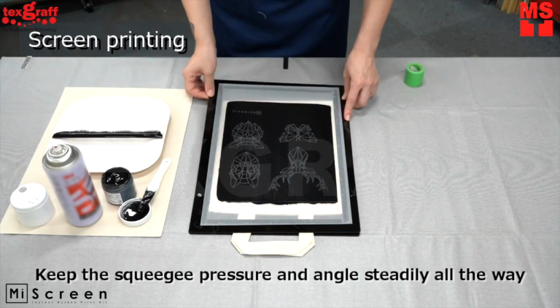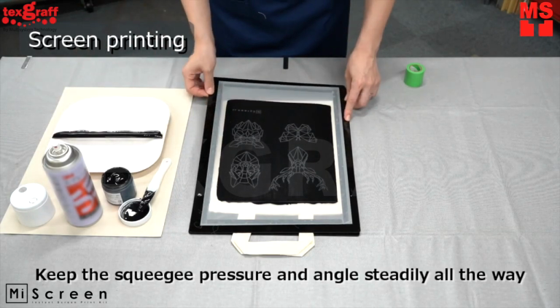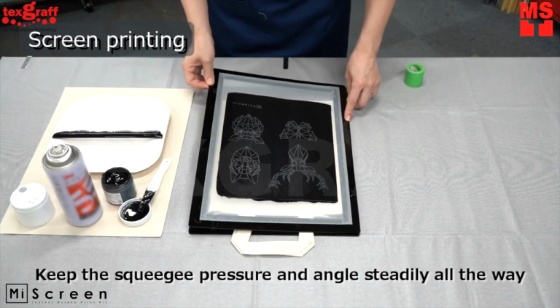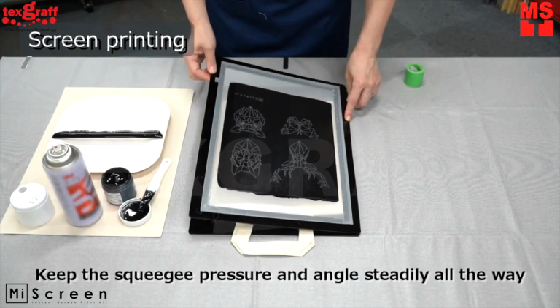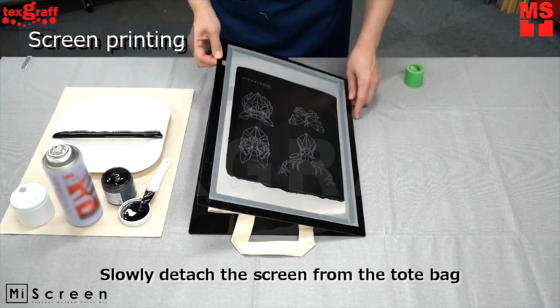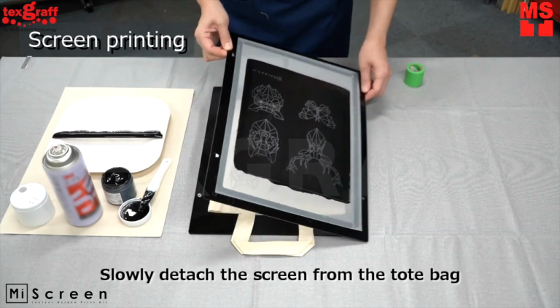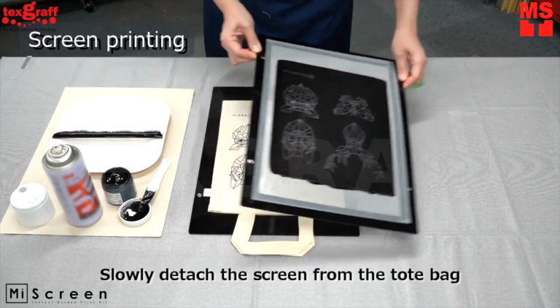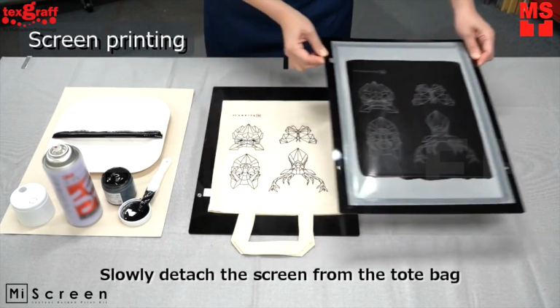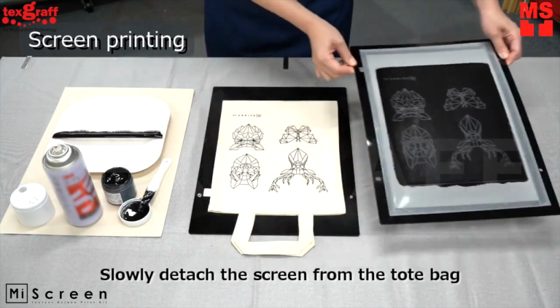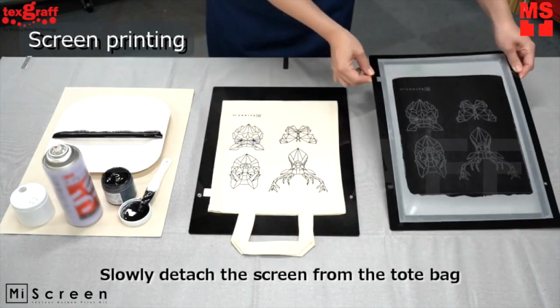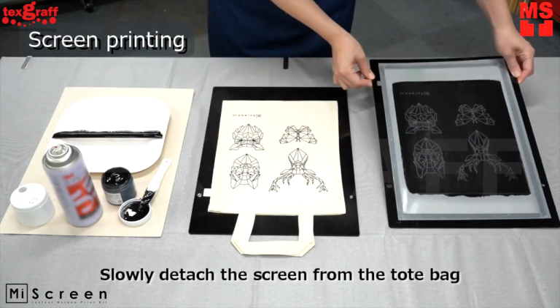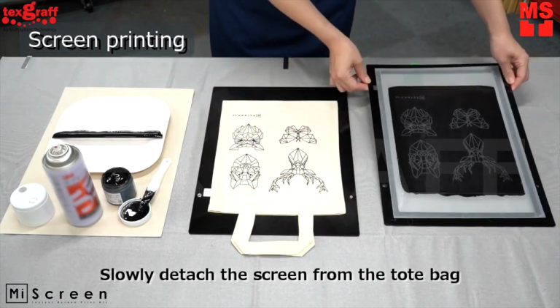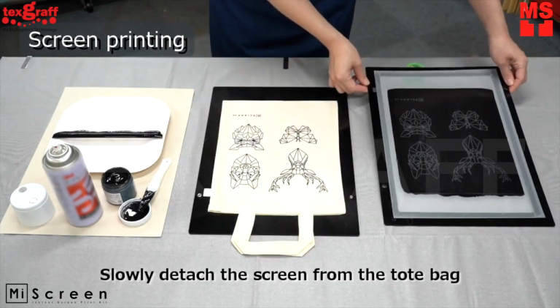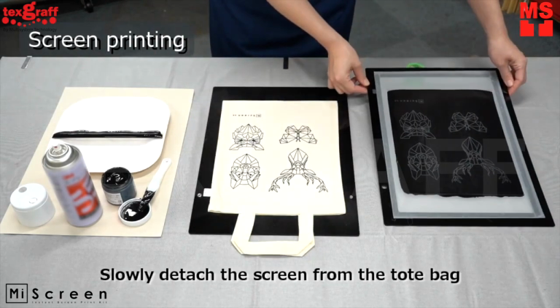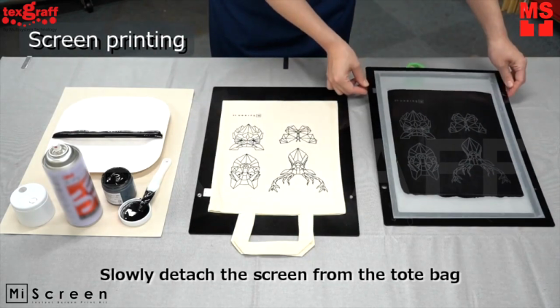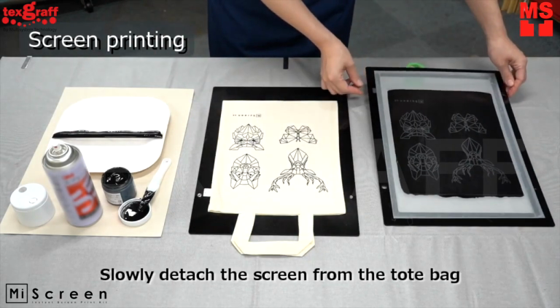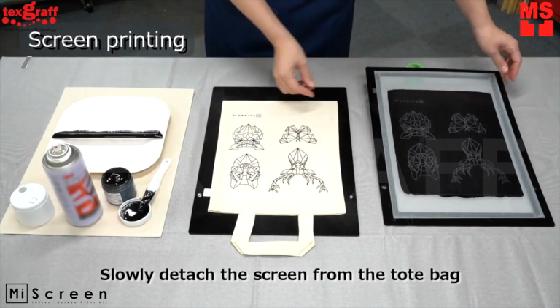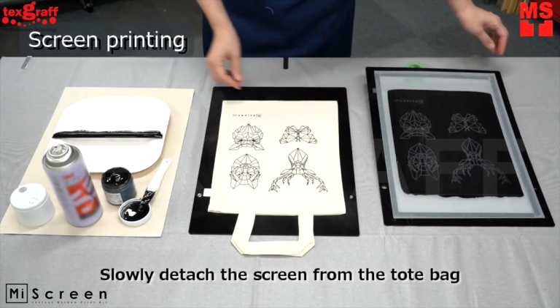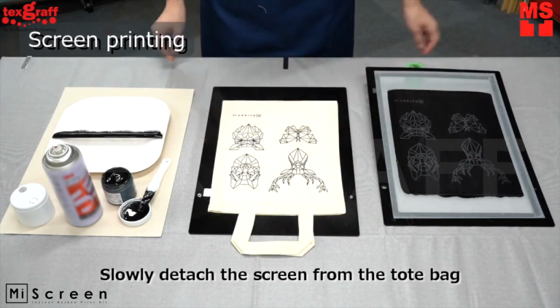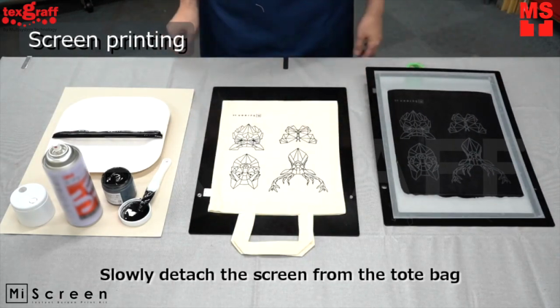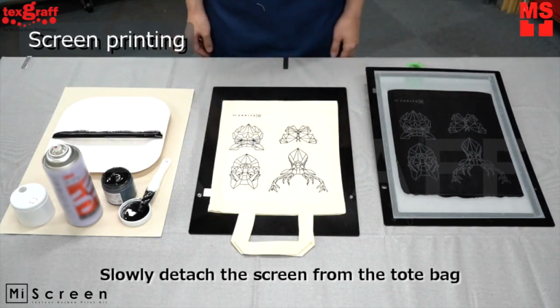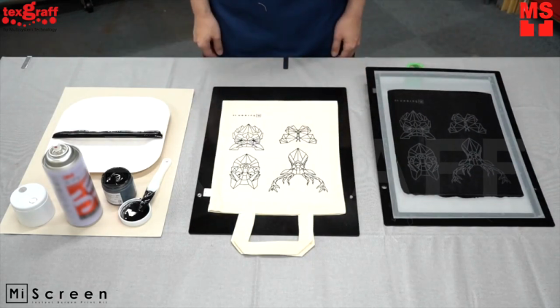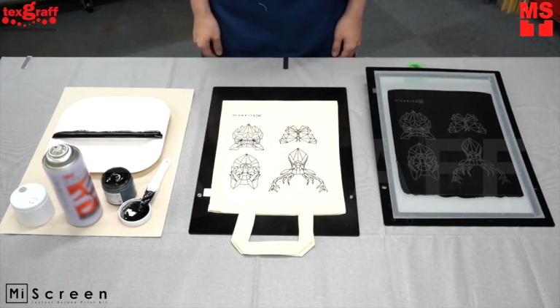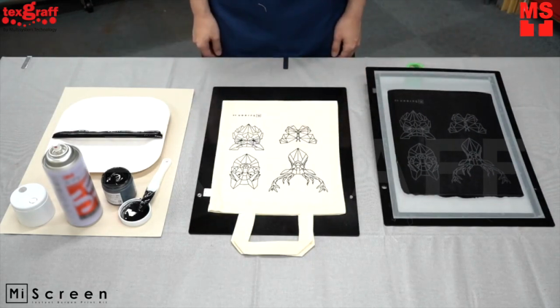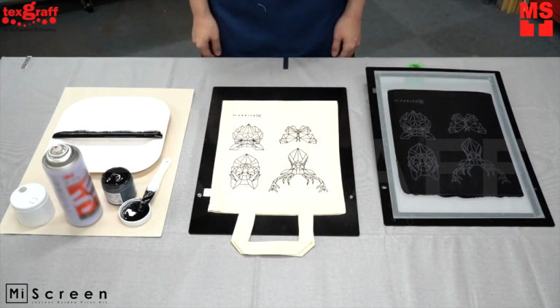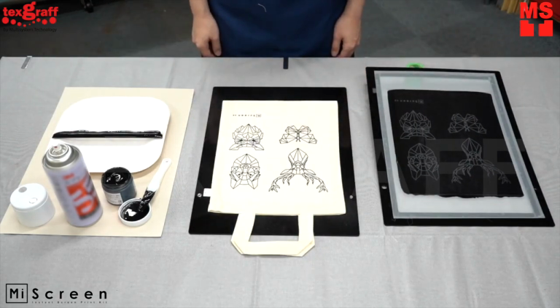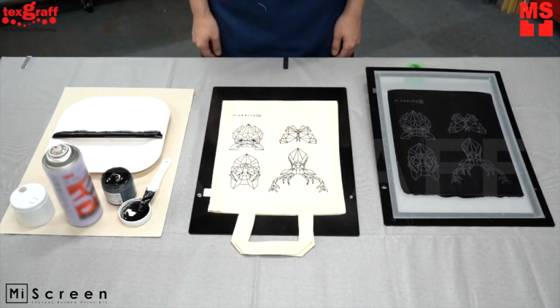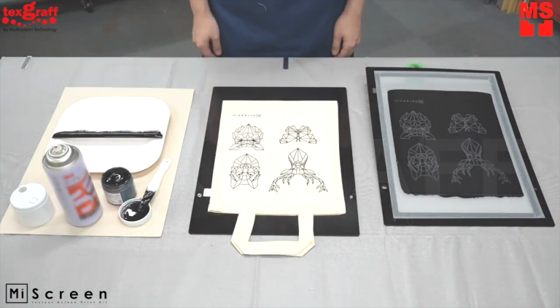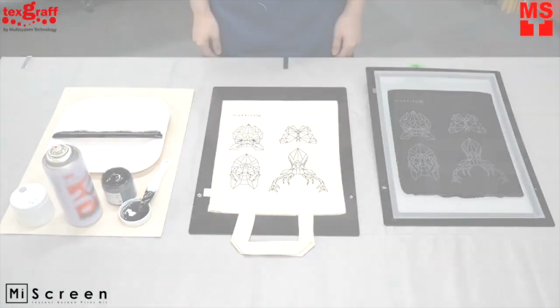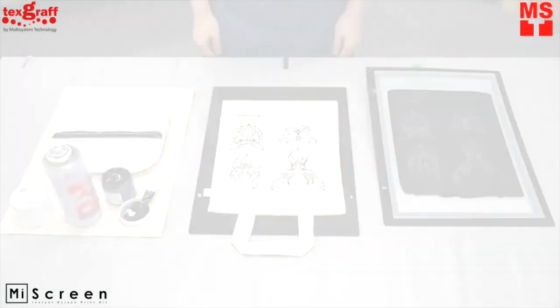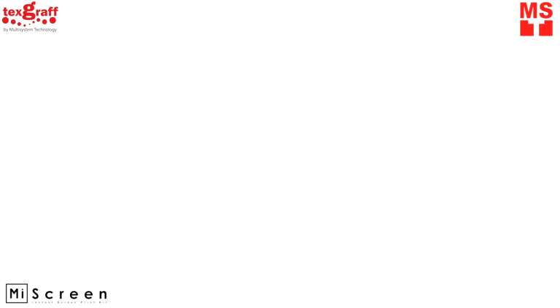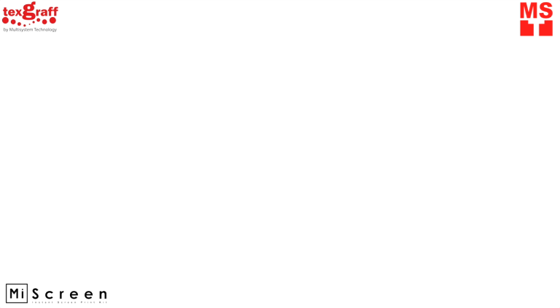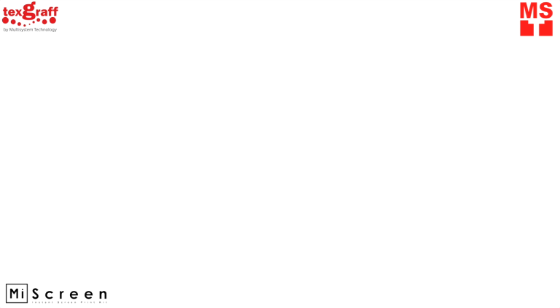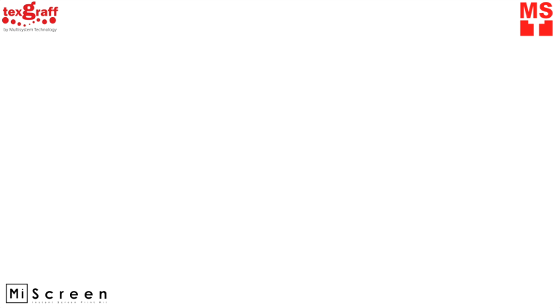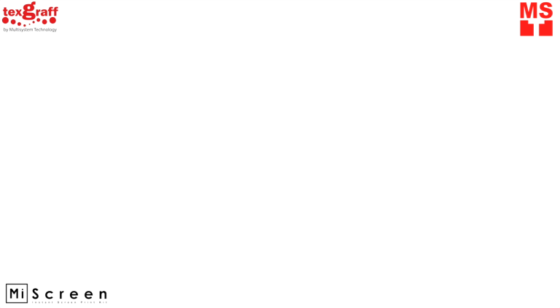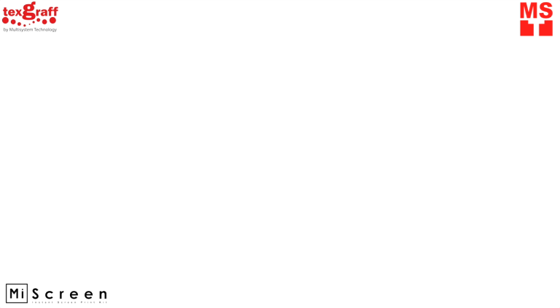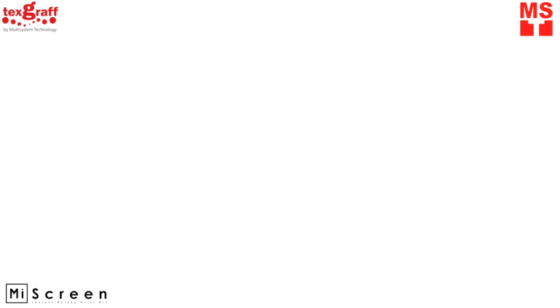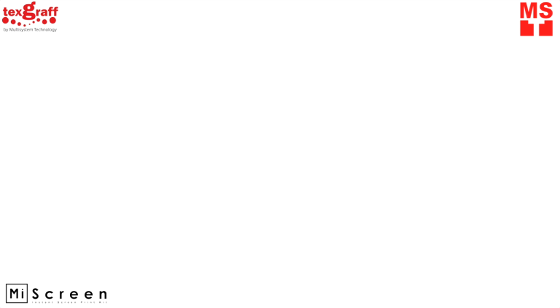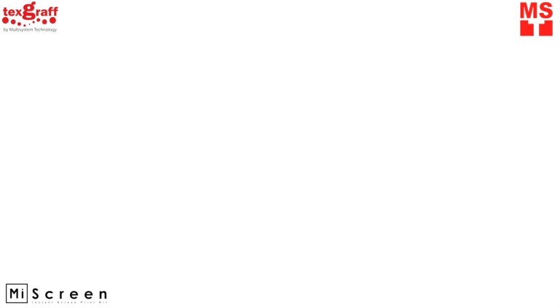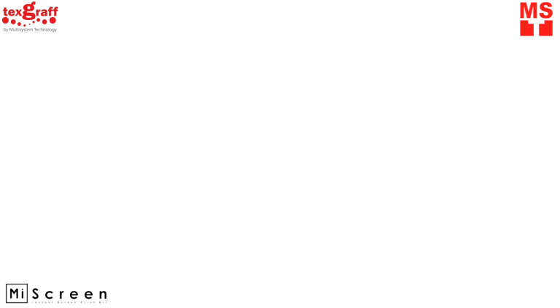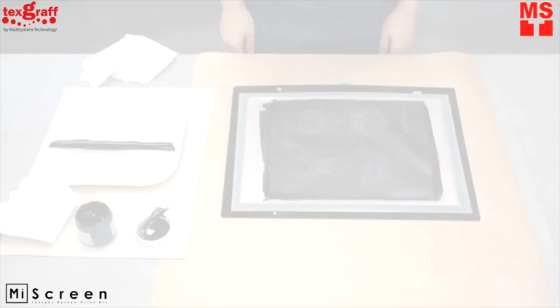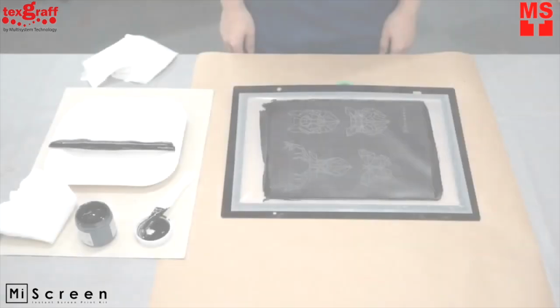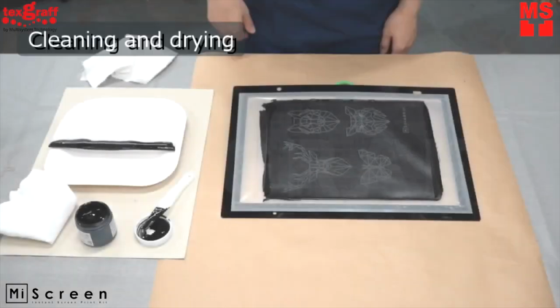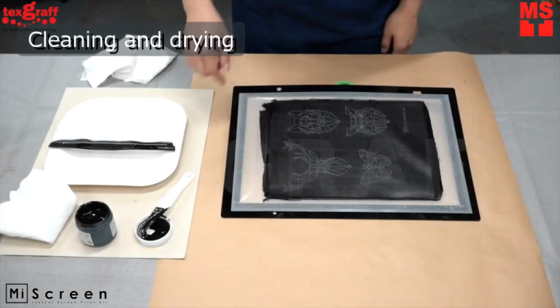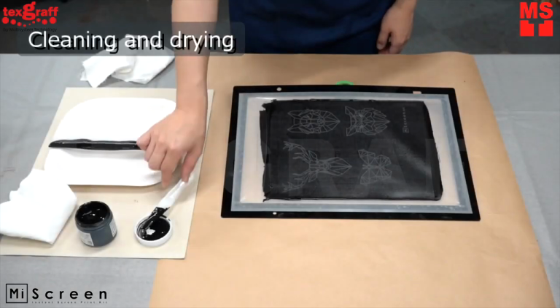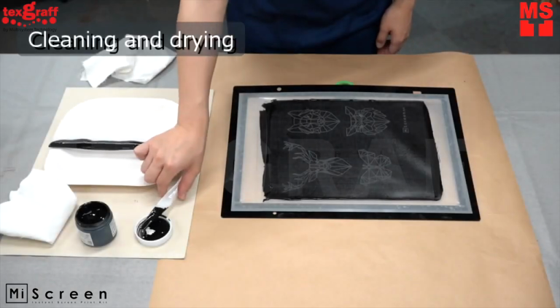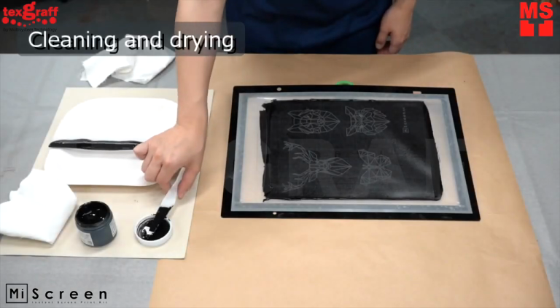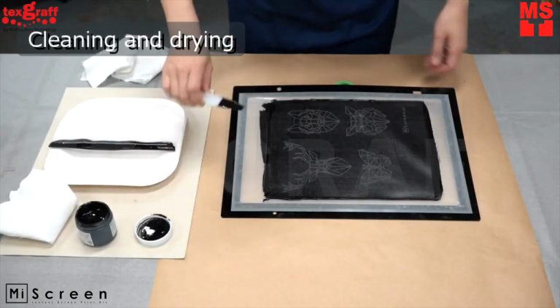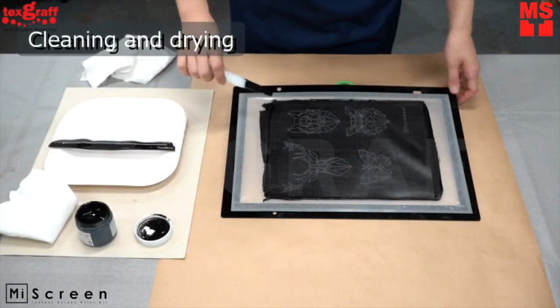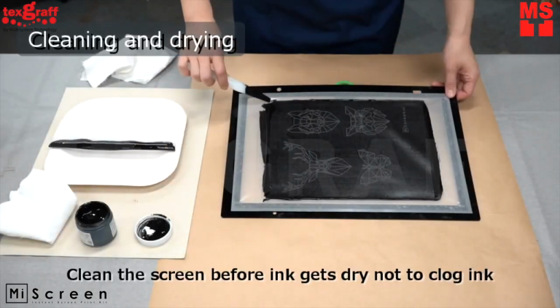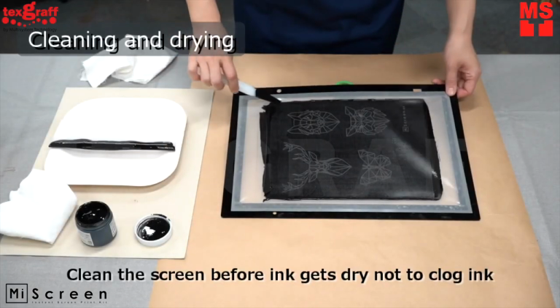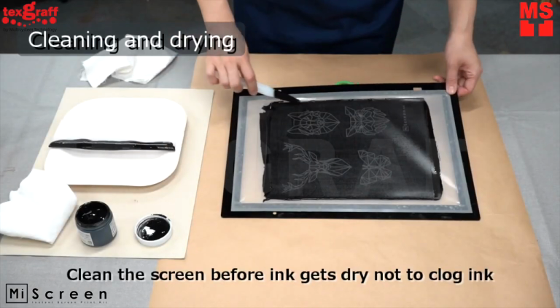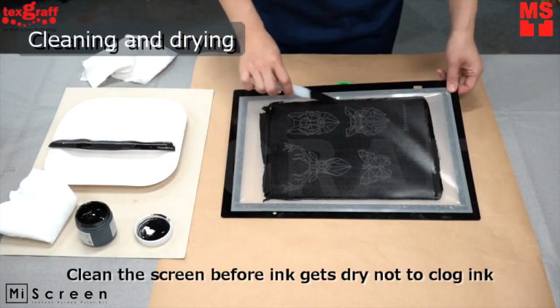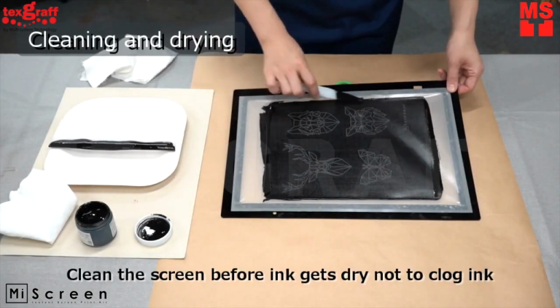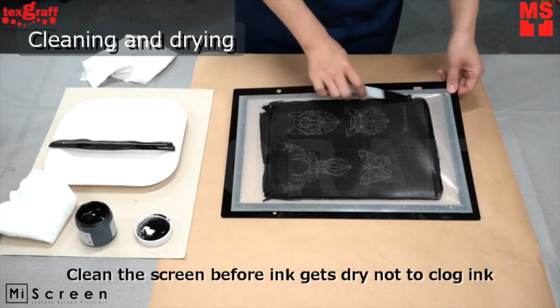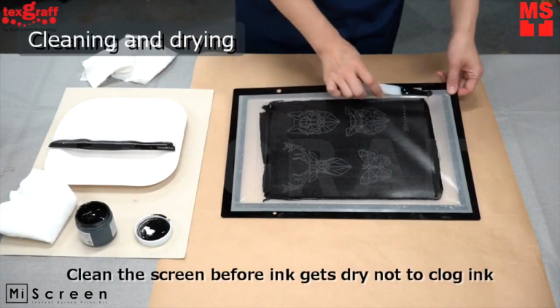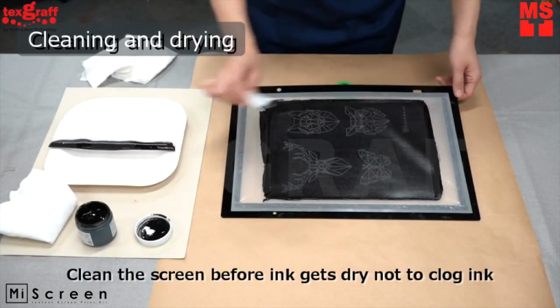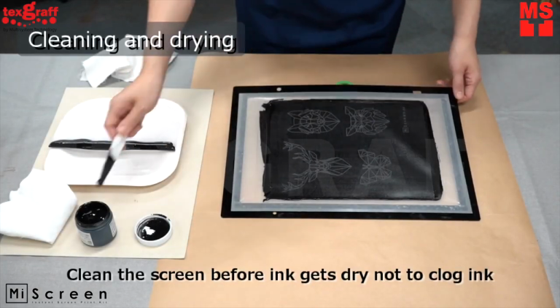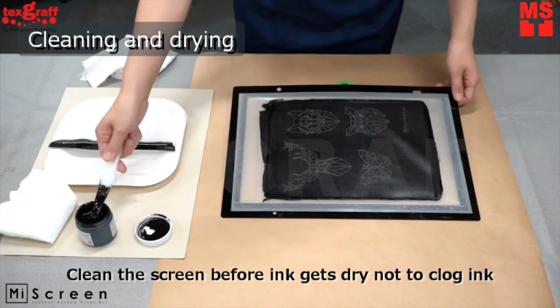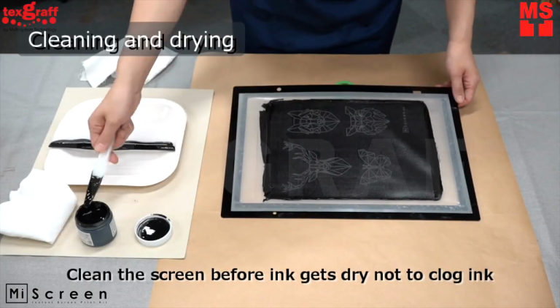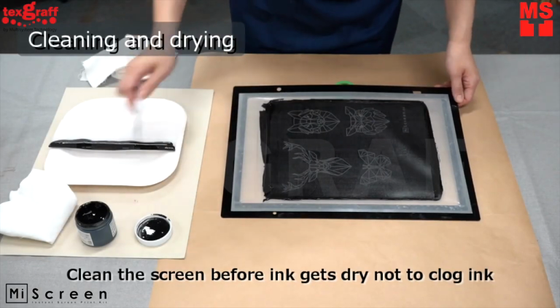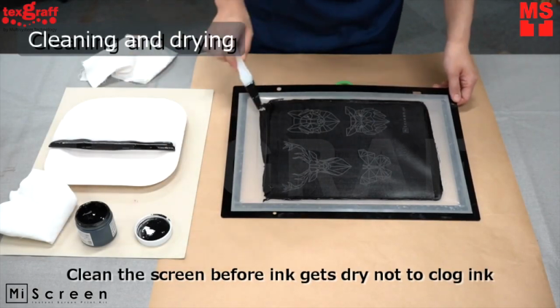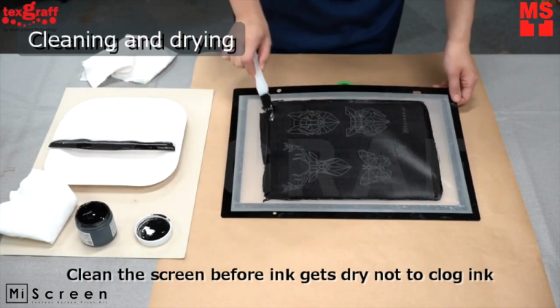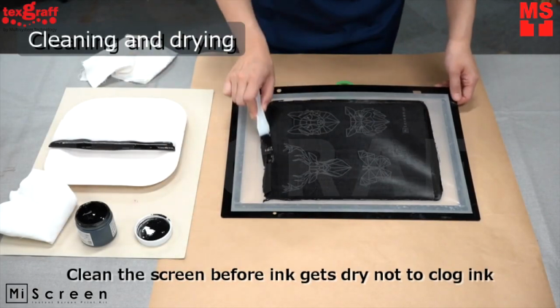It's better to clean the screen before the ink gets dry to avoid clogging. Scrape the remaining ink from the screen using a spatula.